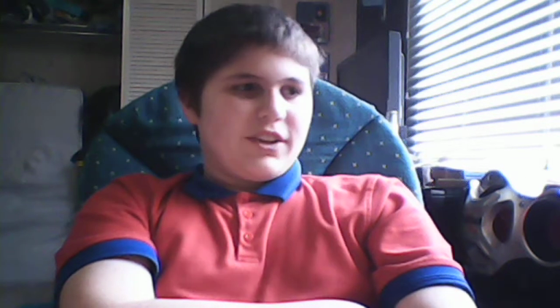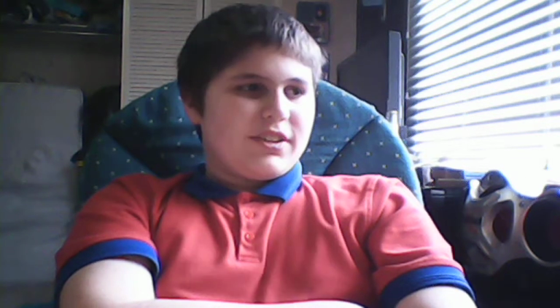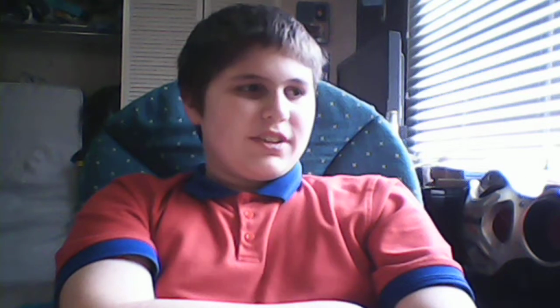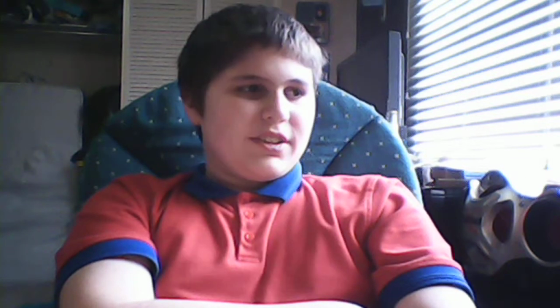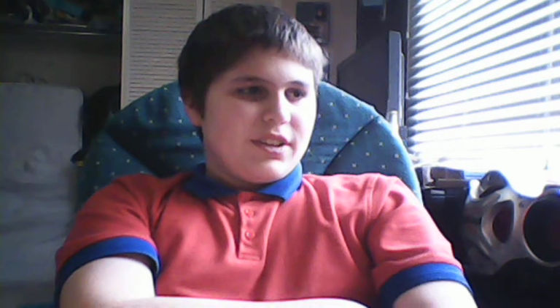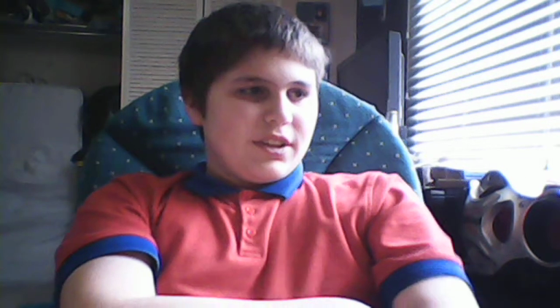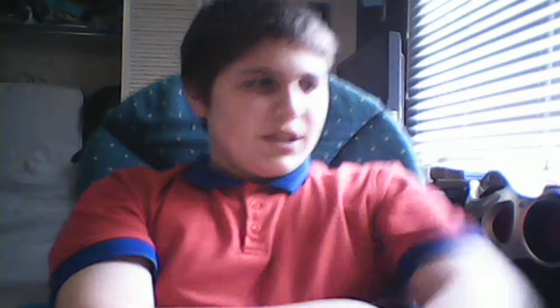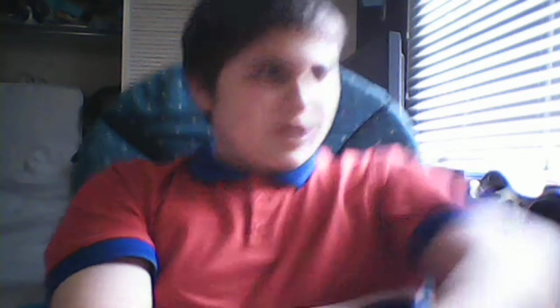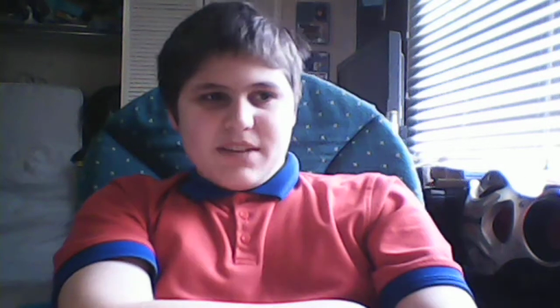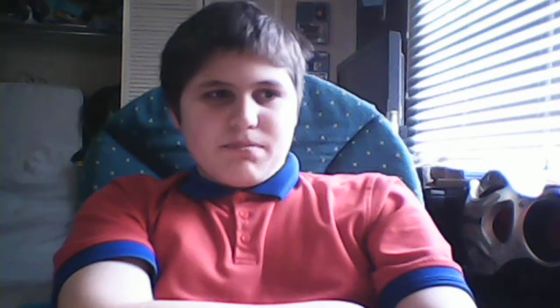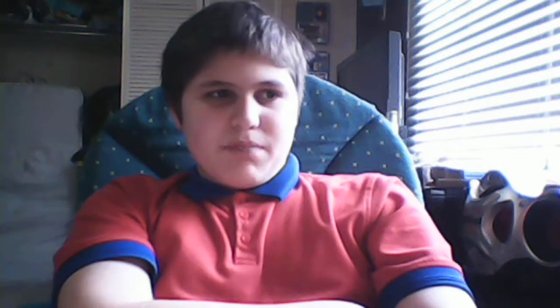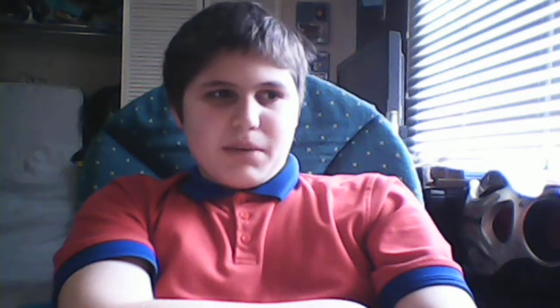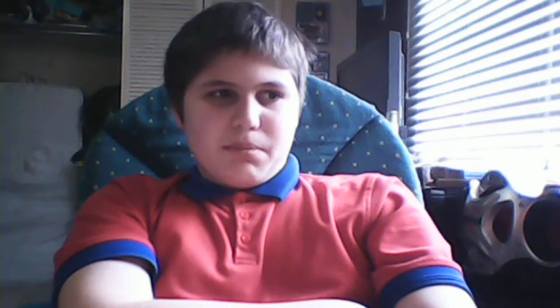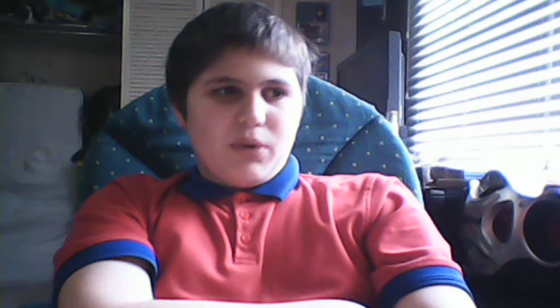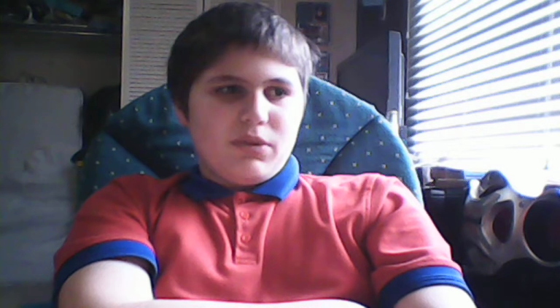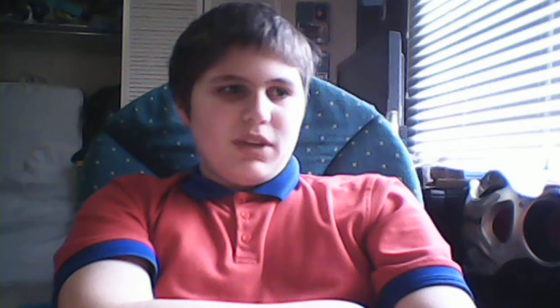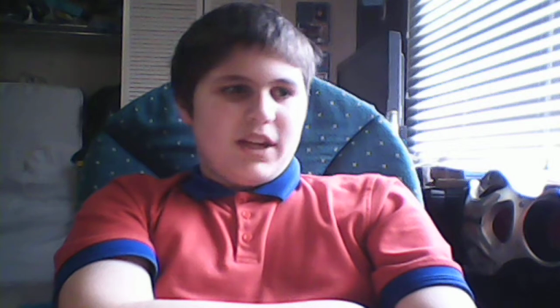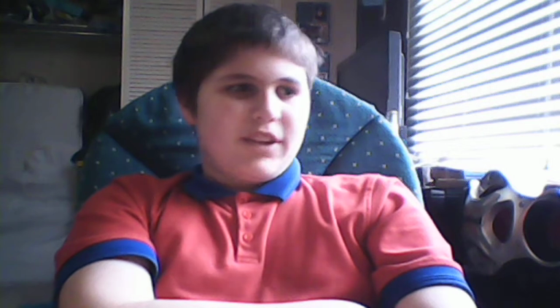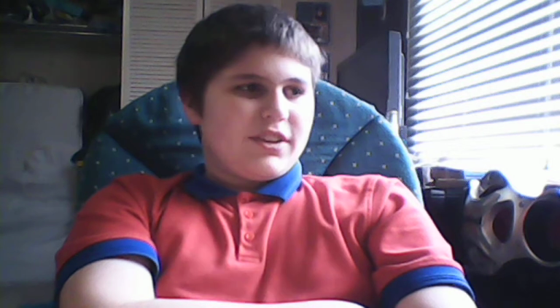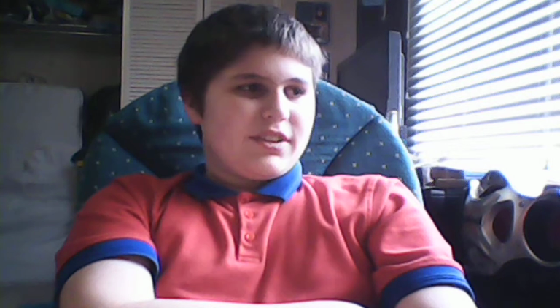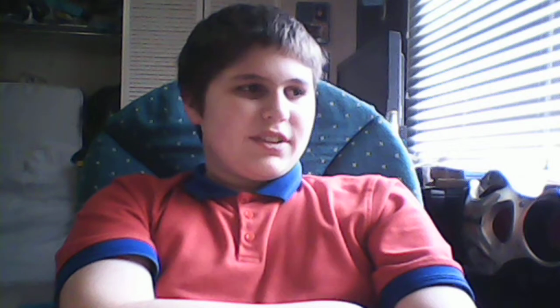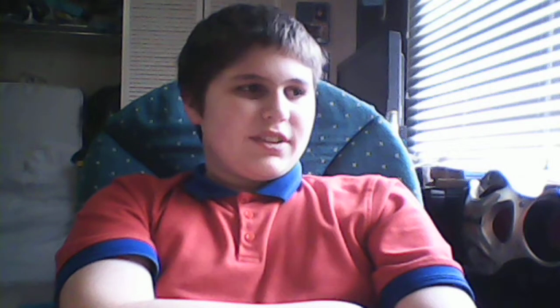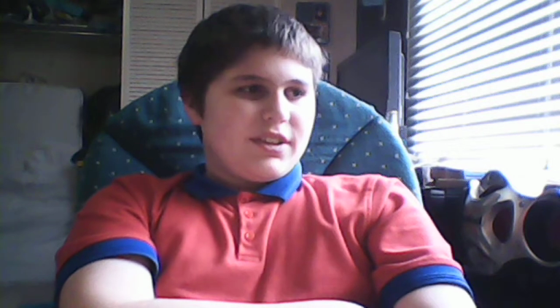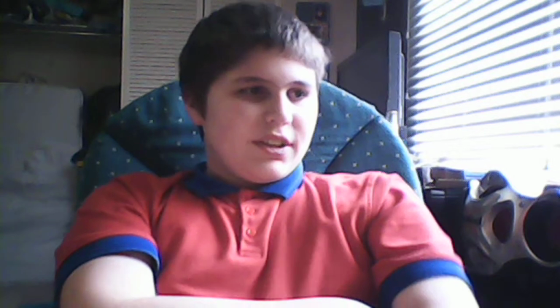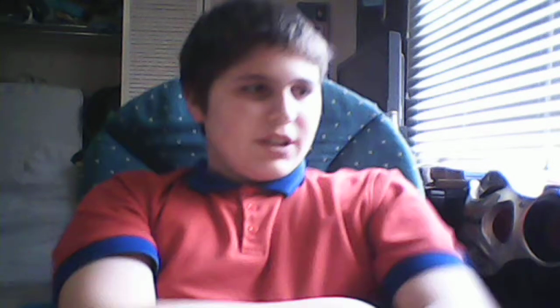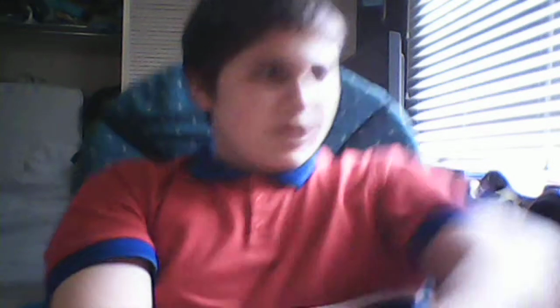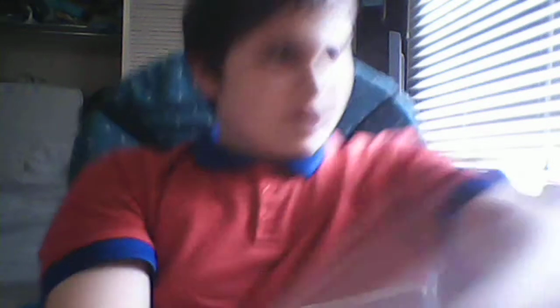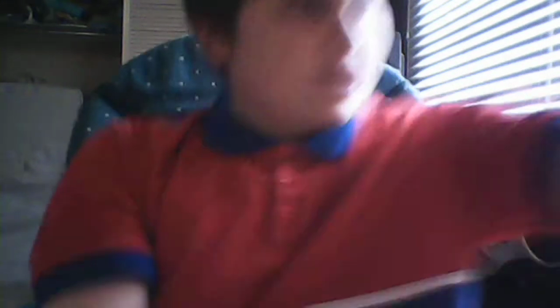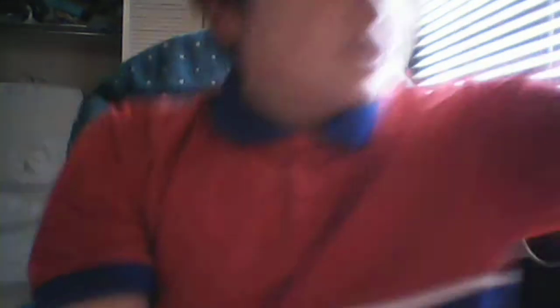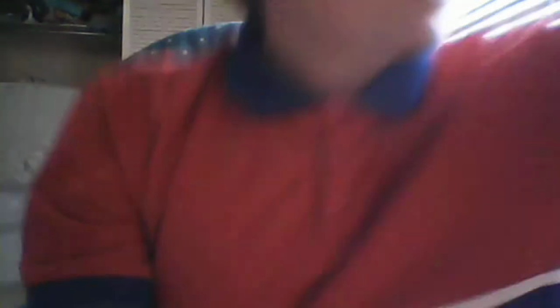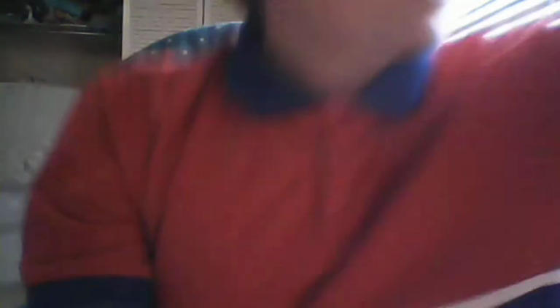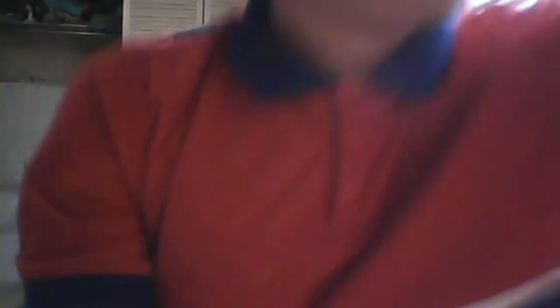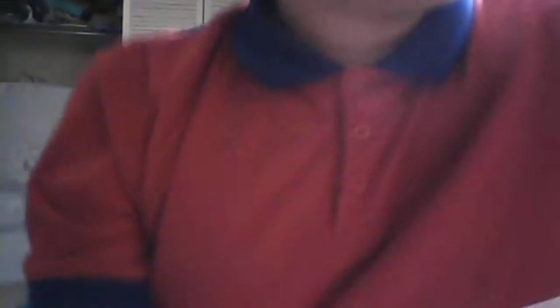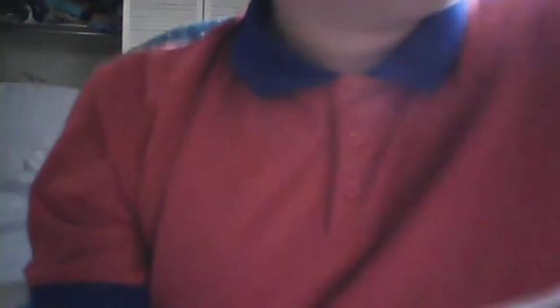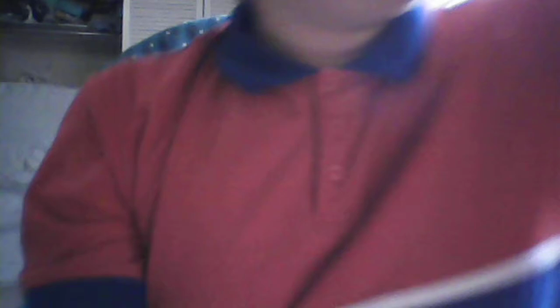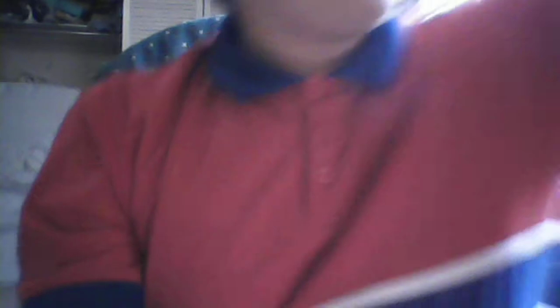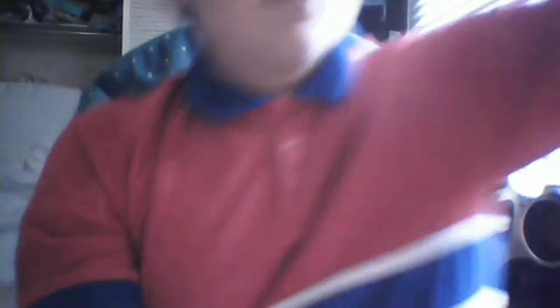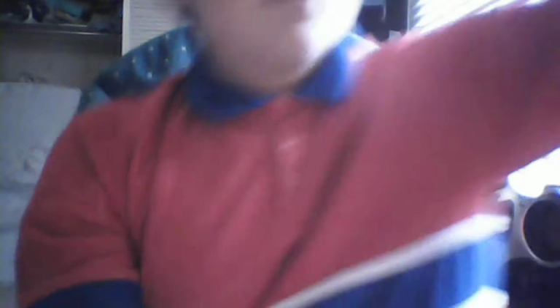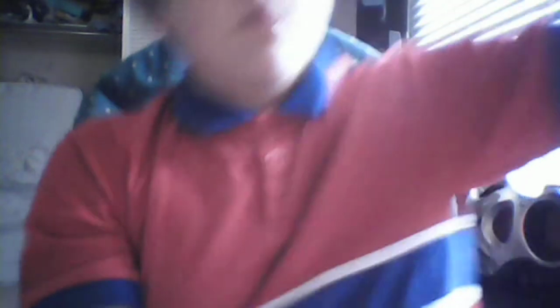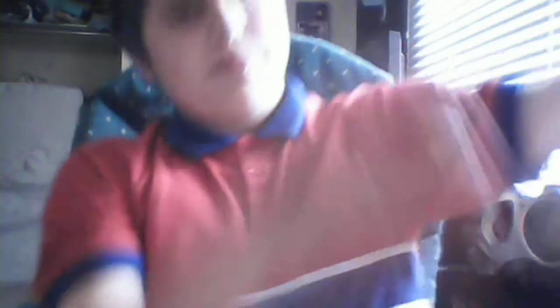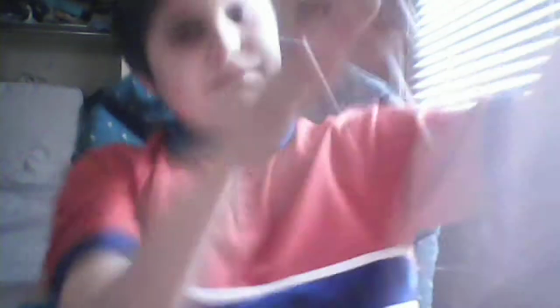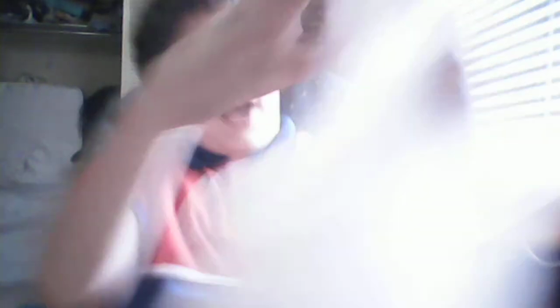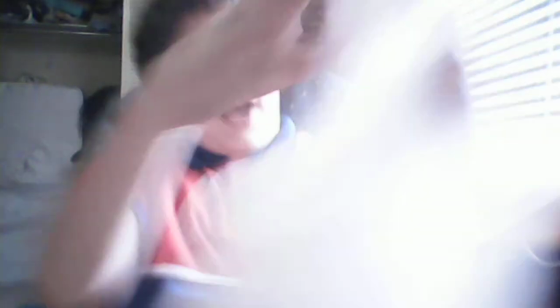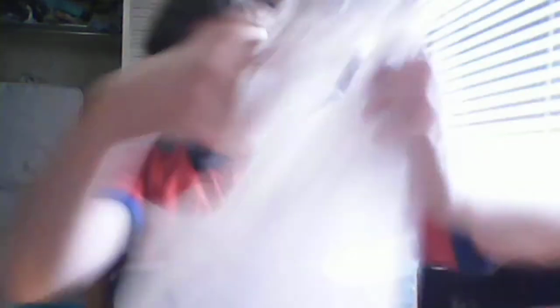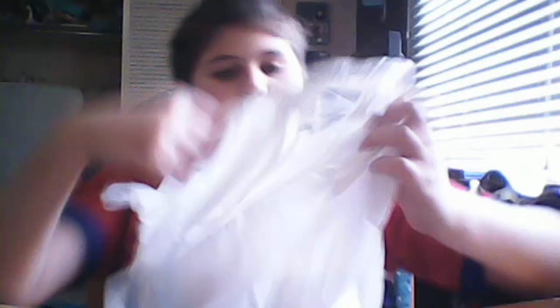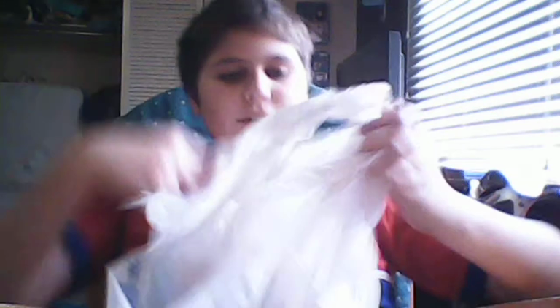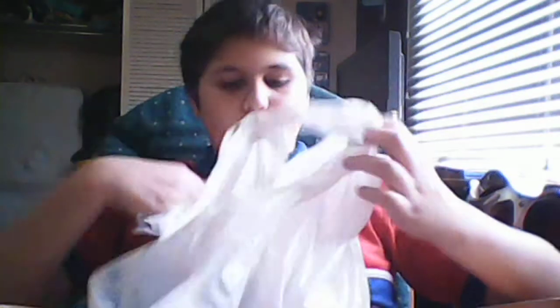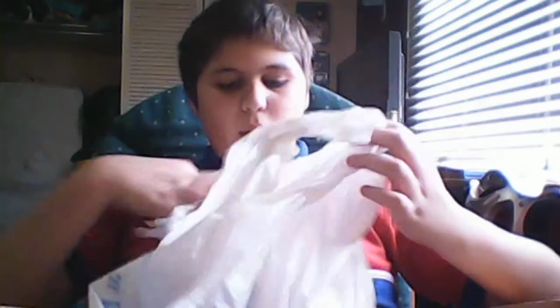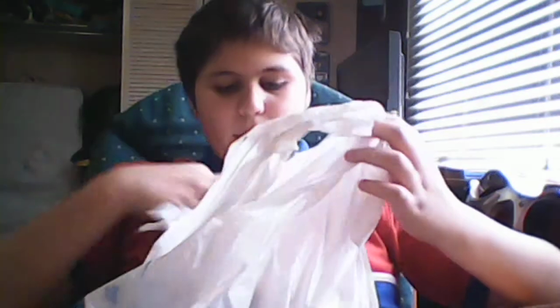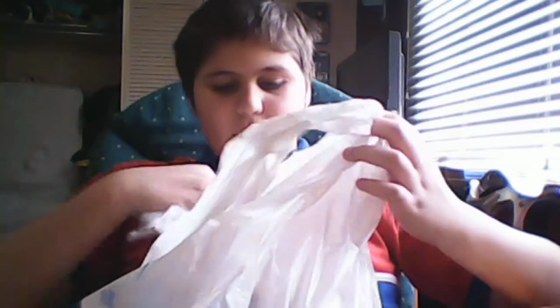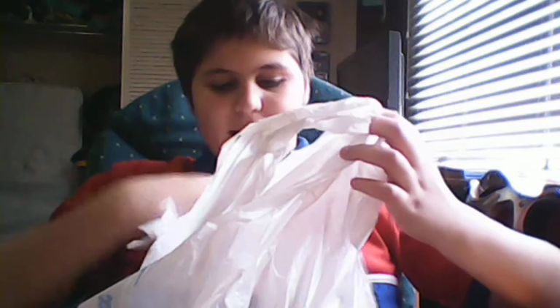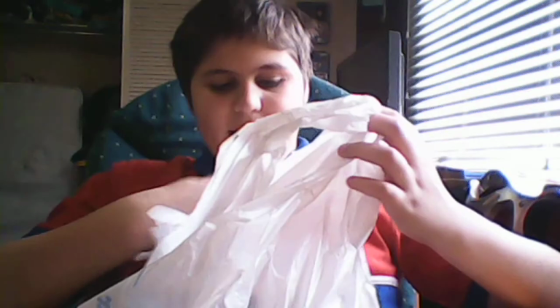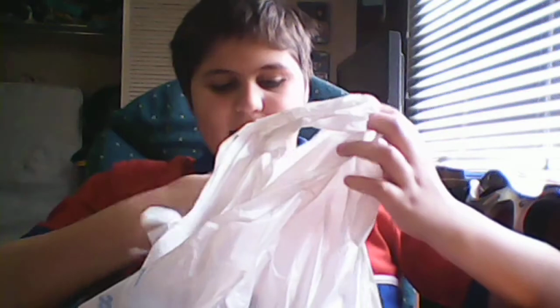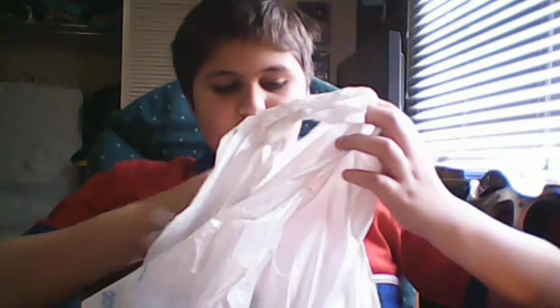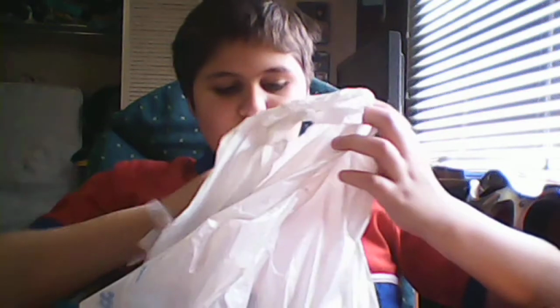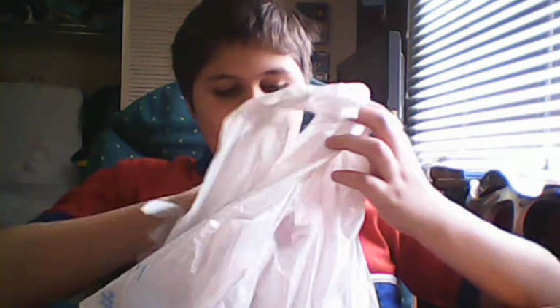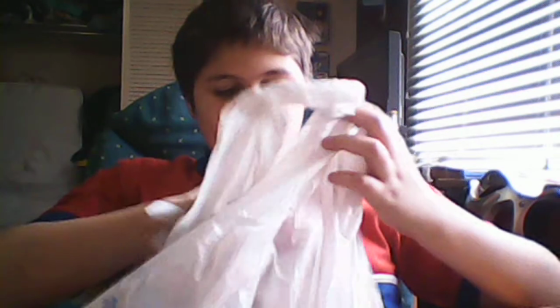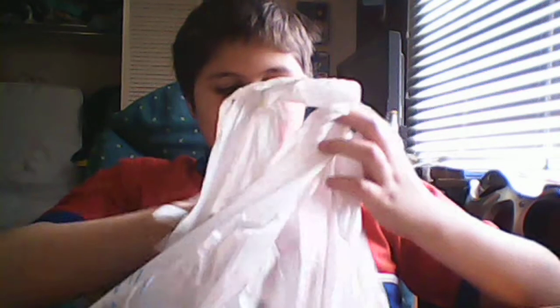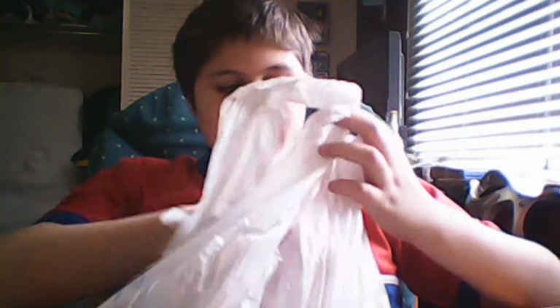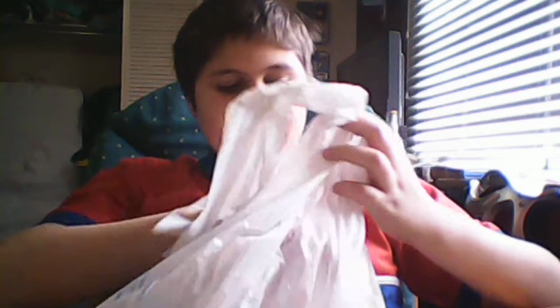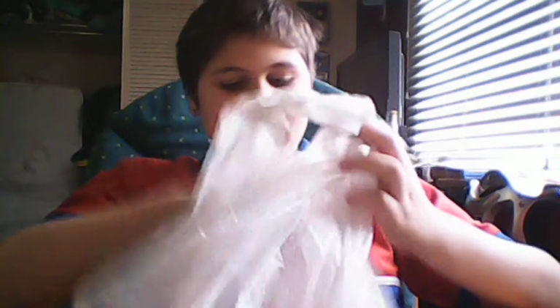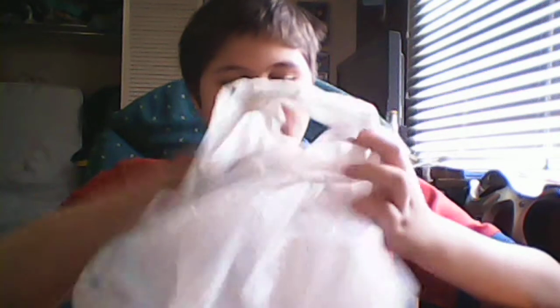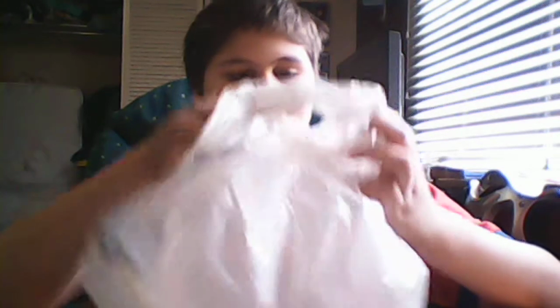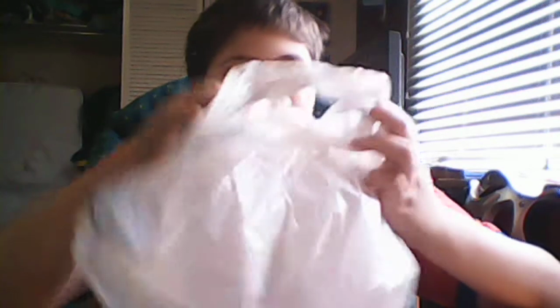It says HD in big bold letters. And I got it for $18.